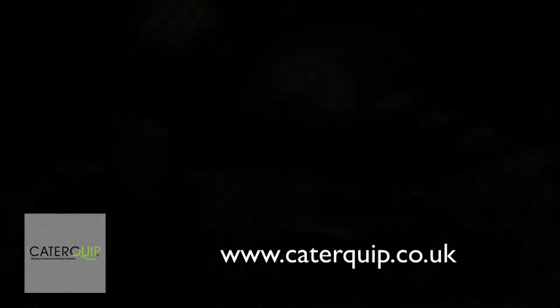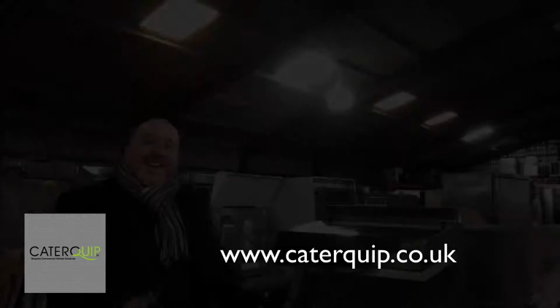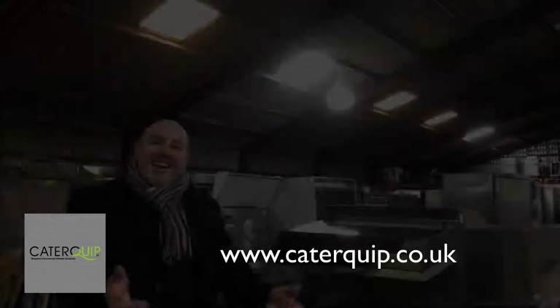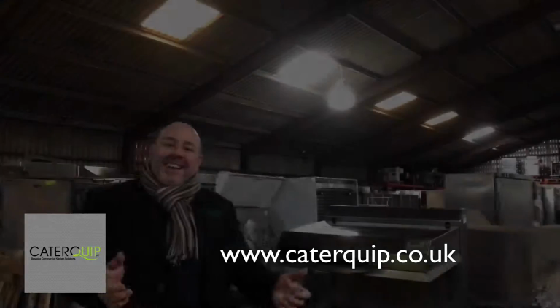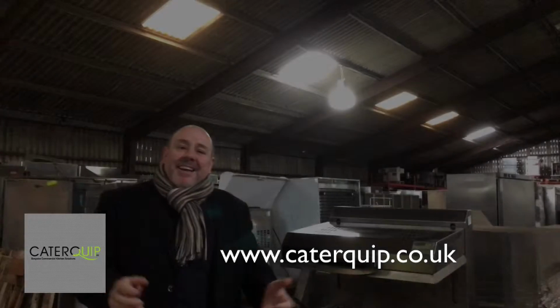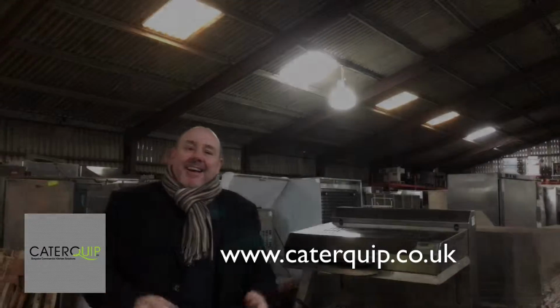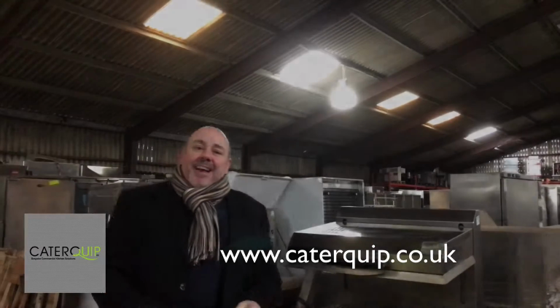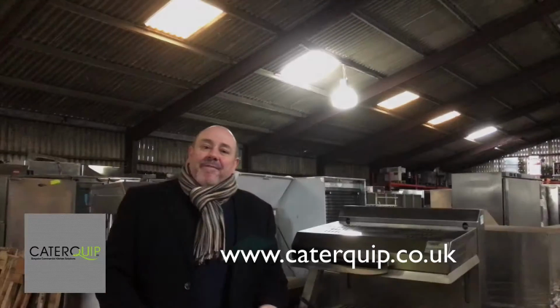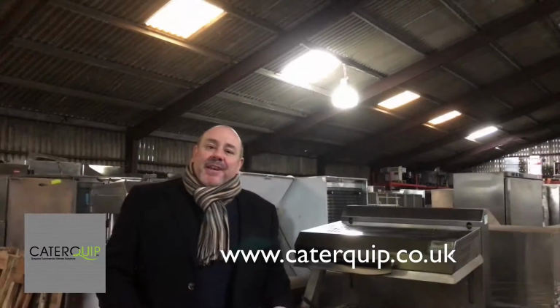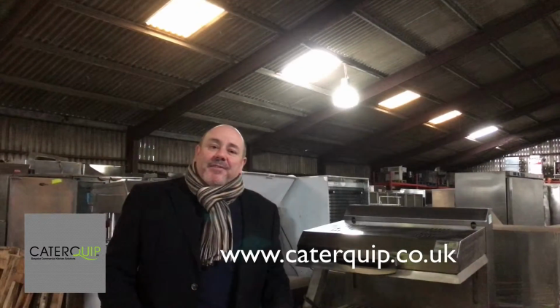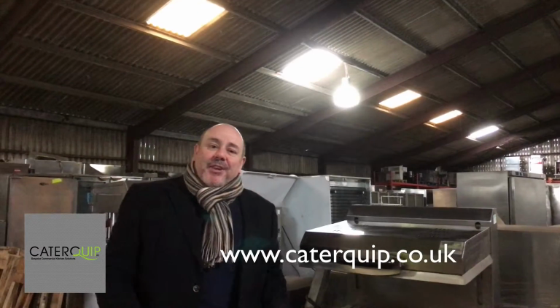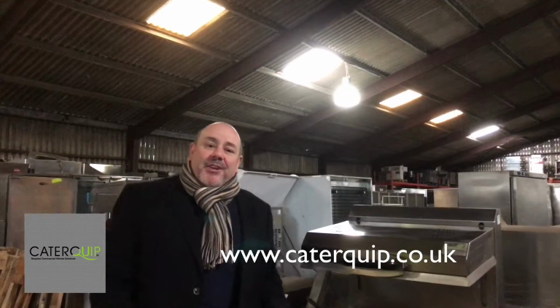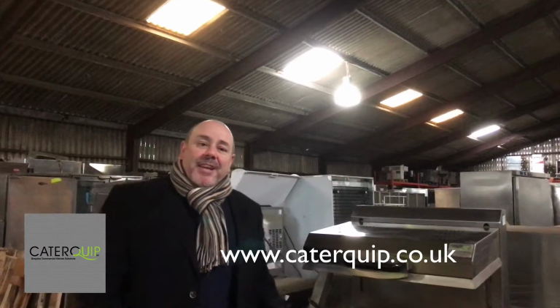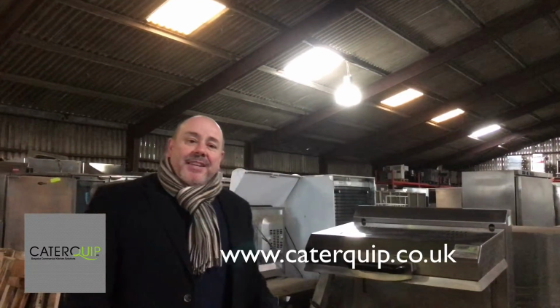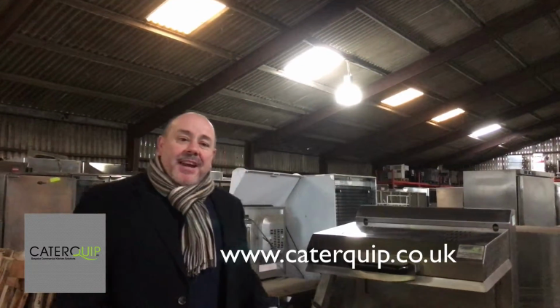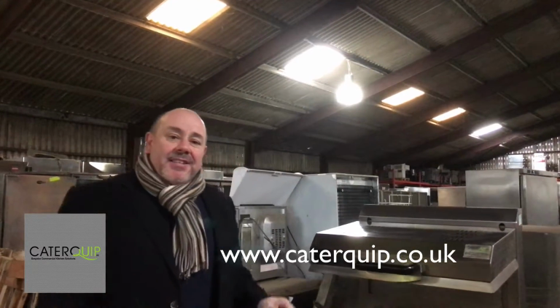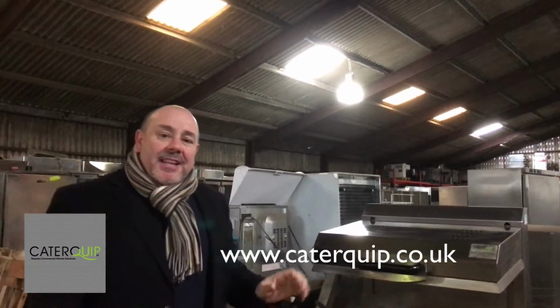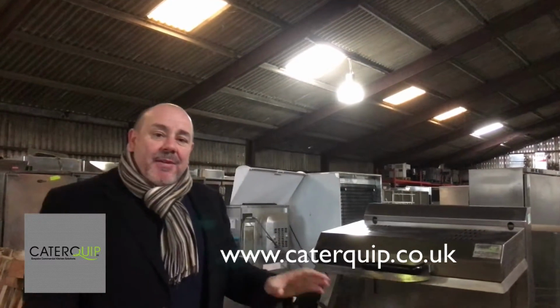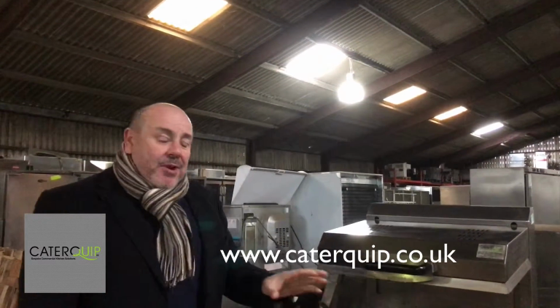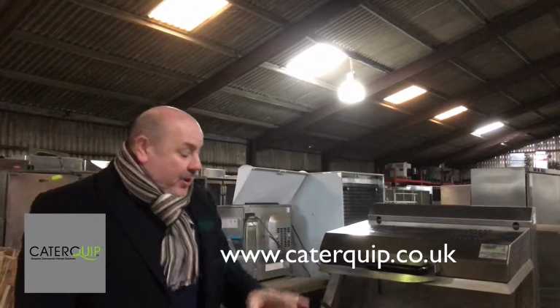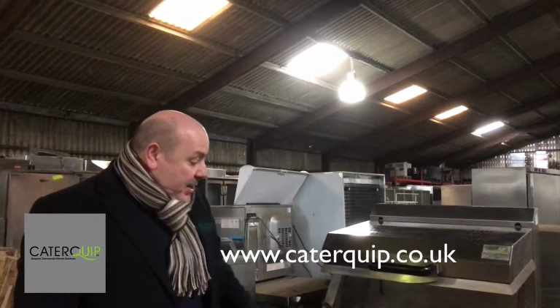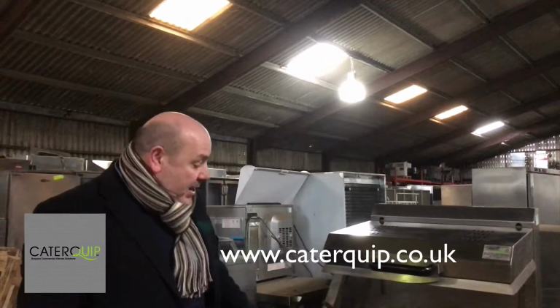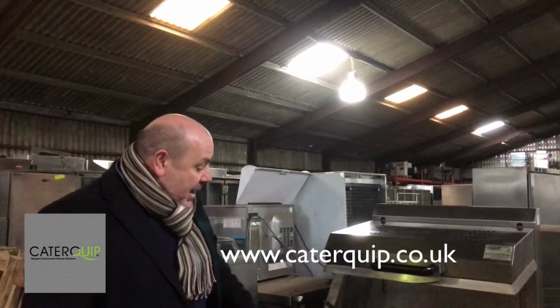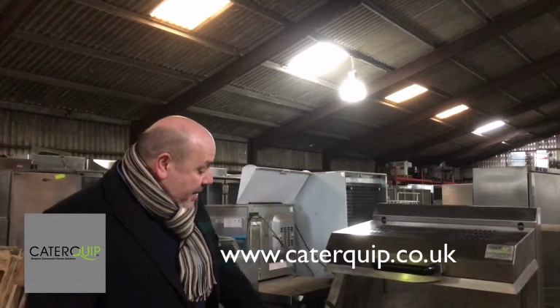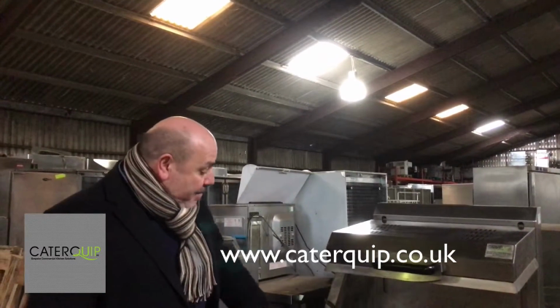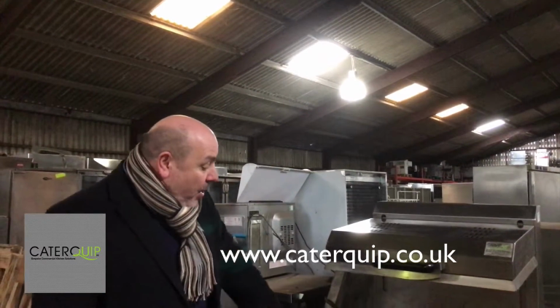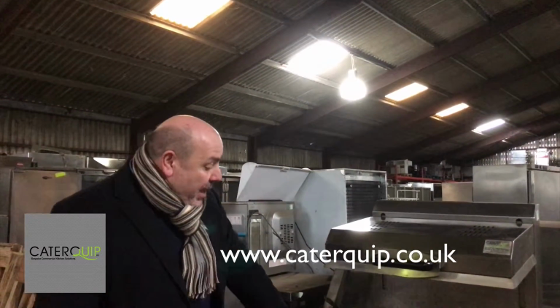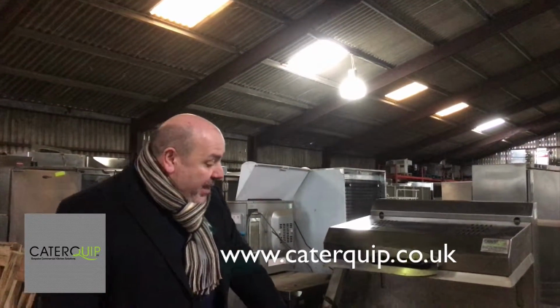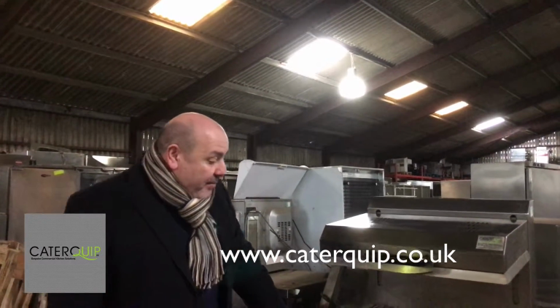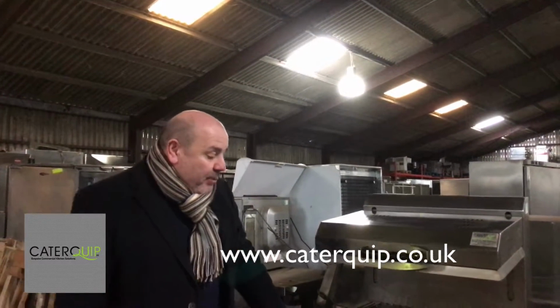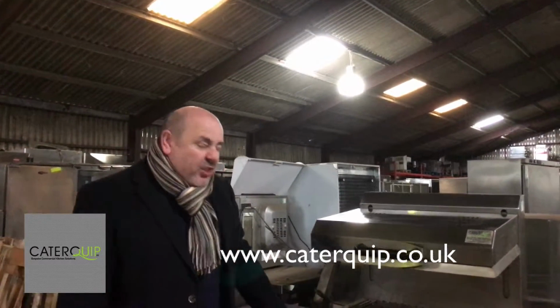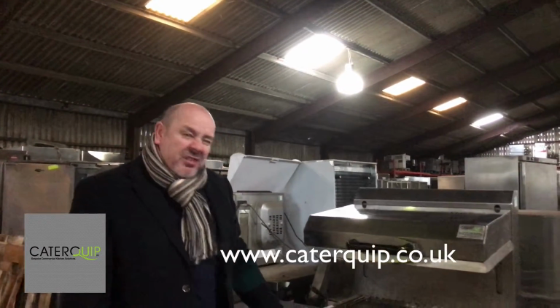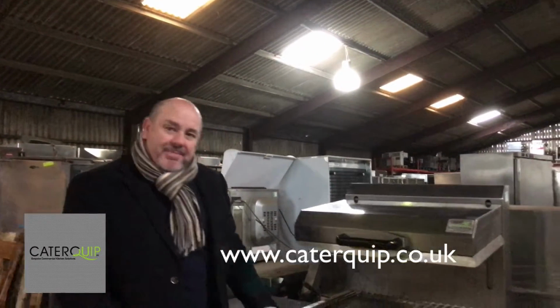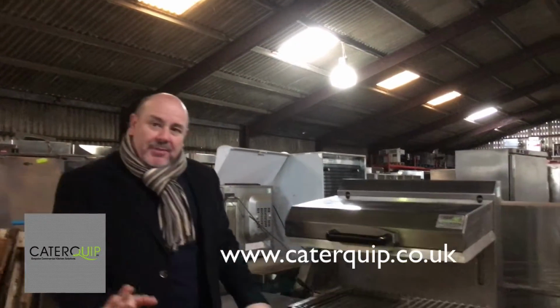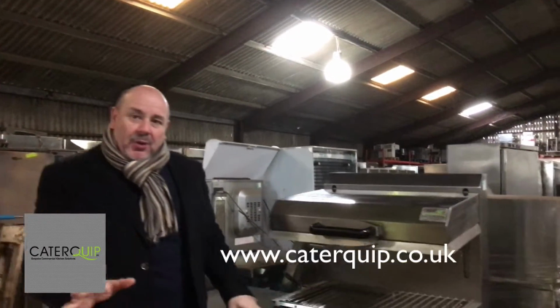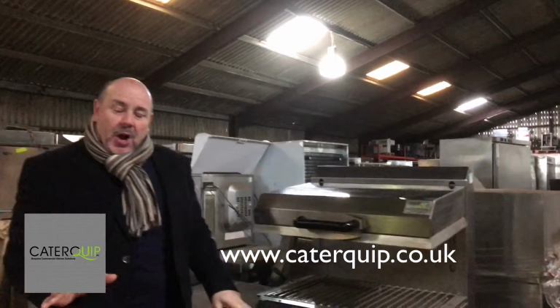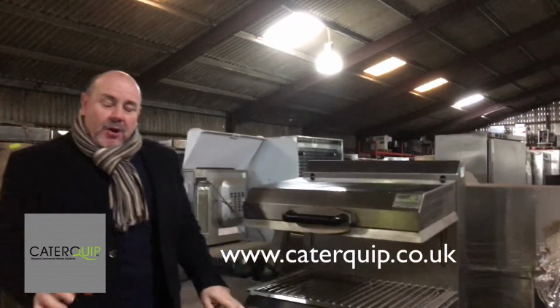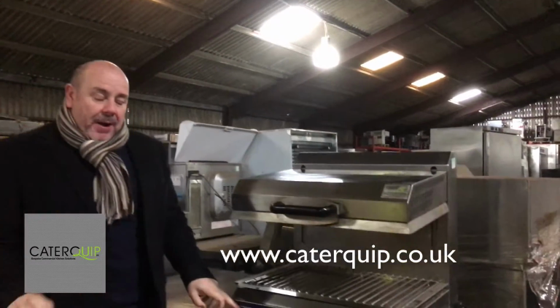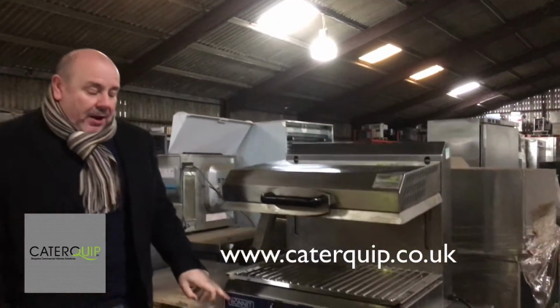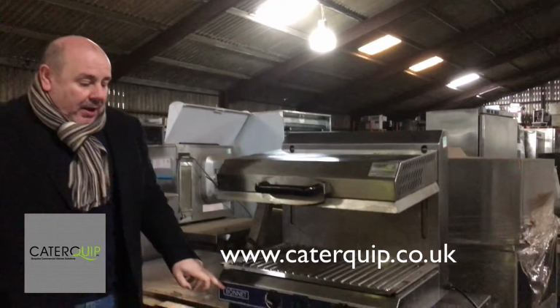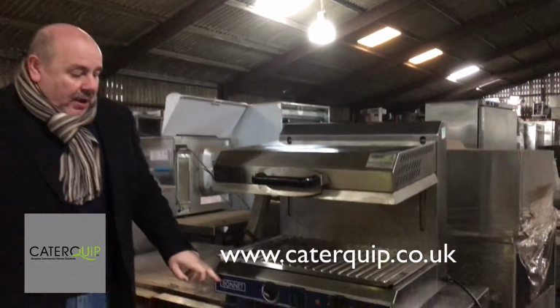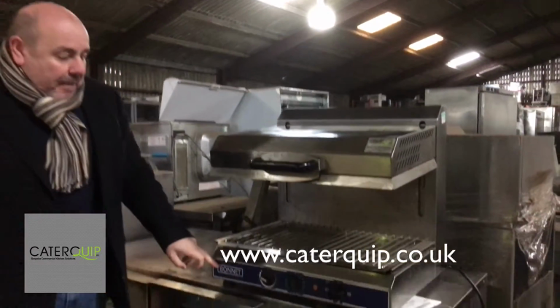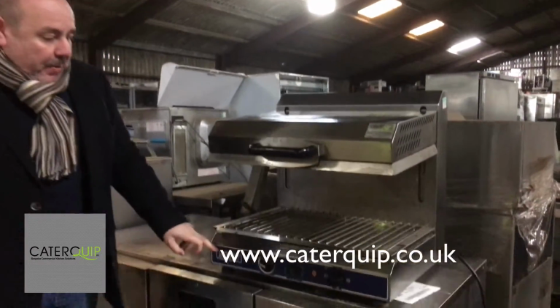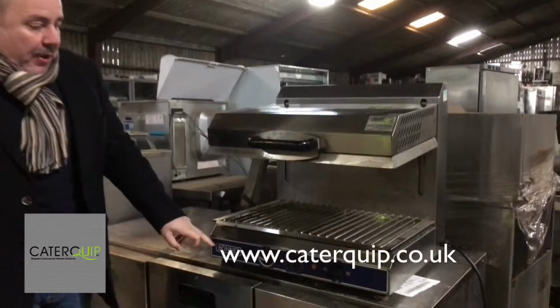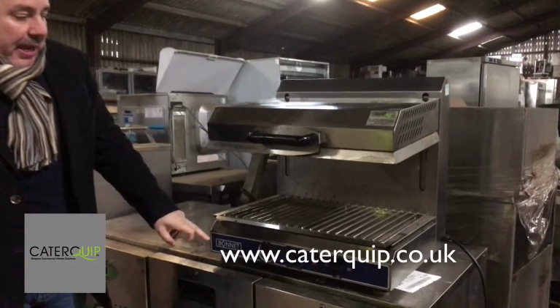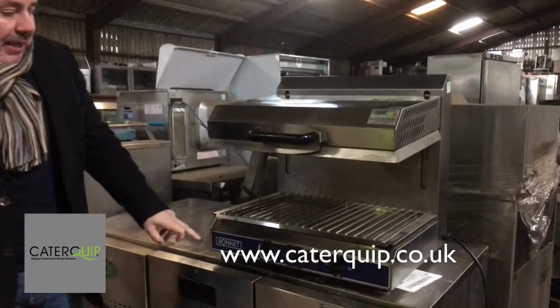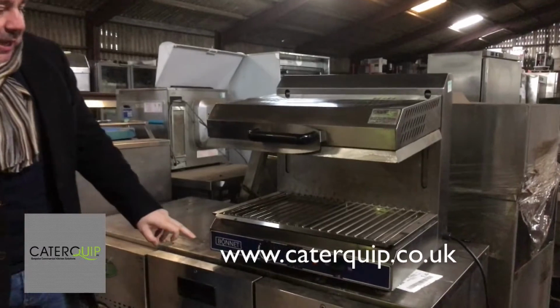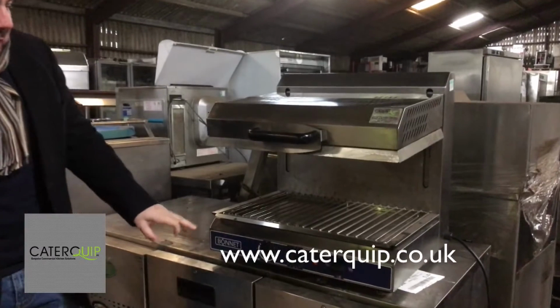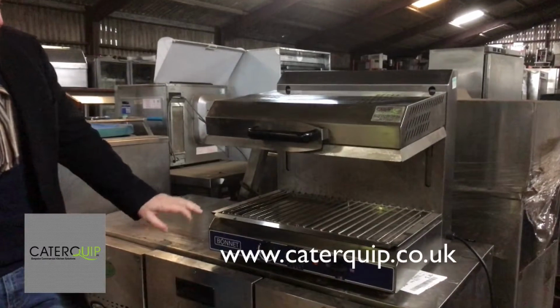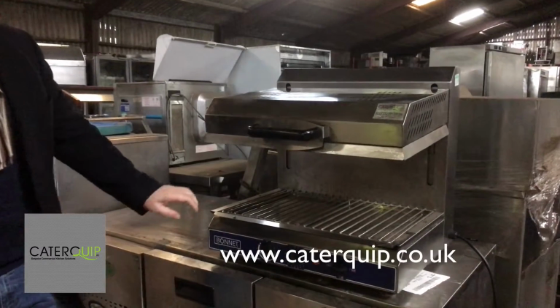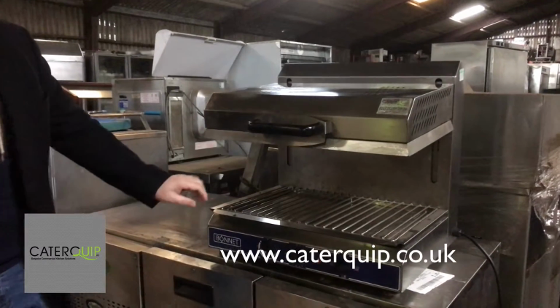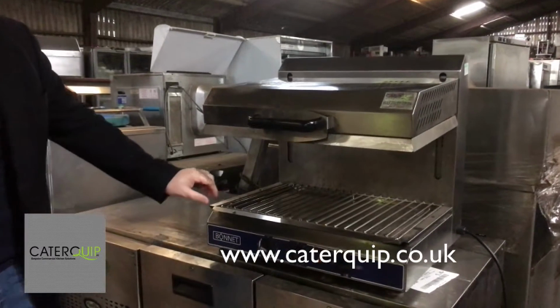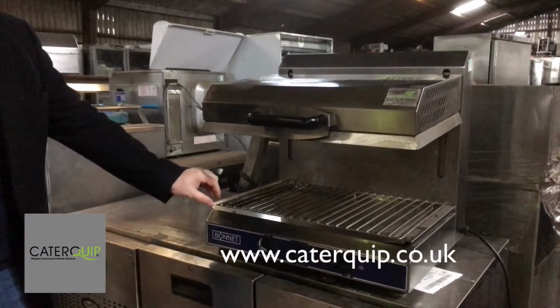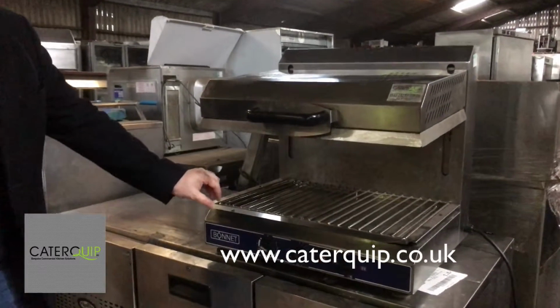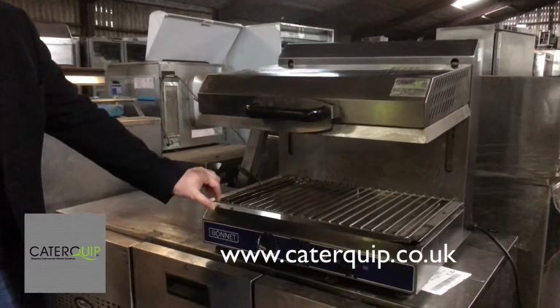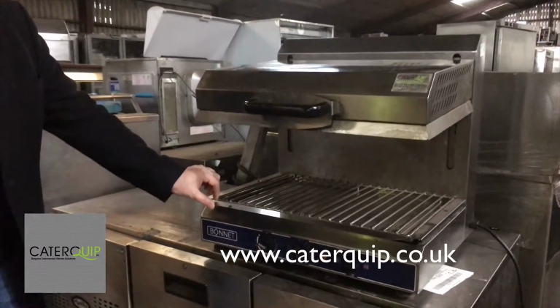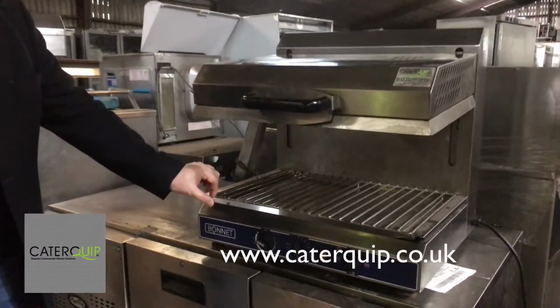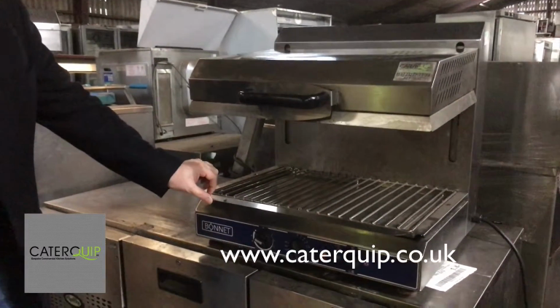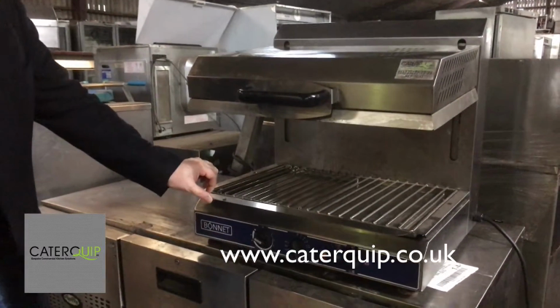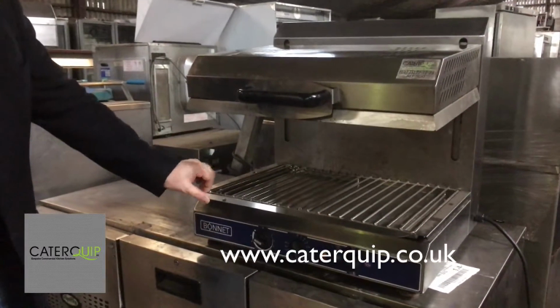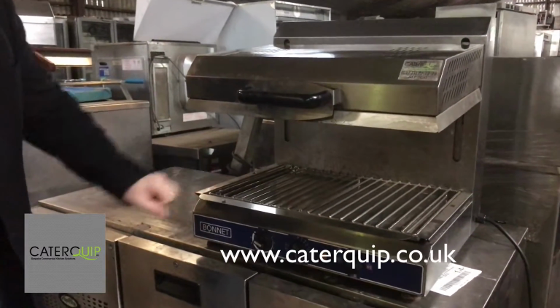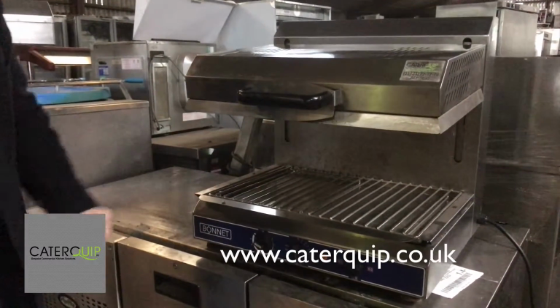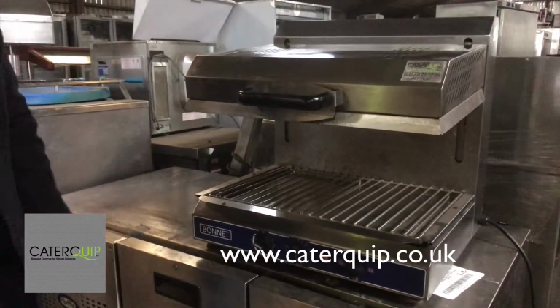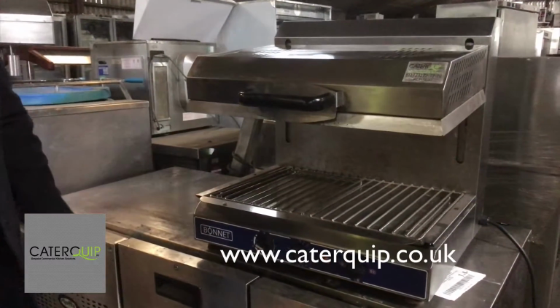Hello there, thanks for looking. Today we're looking at a Bonnet, which is Hobart, Bonnet Electric Salamander Grill.